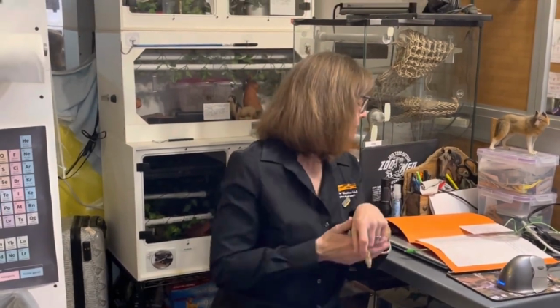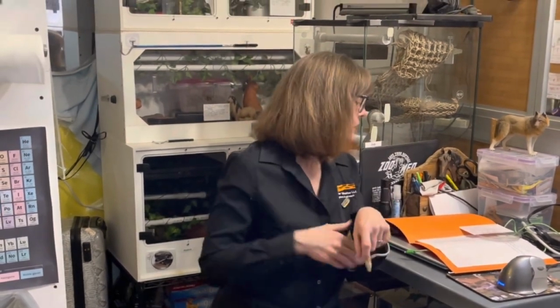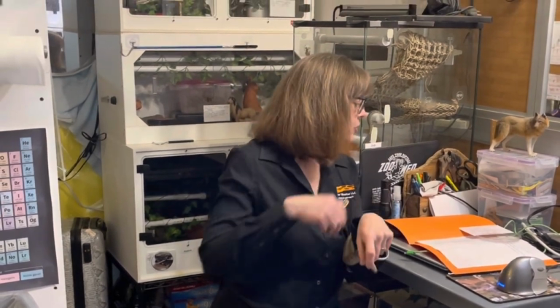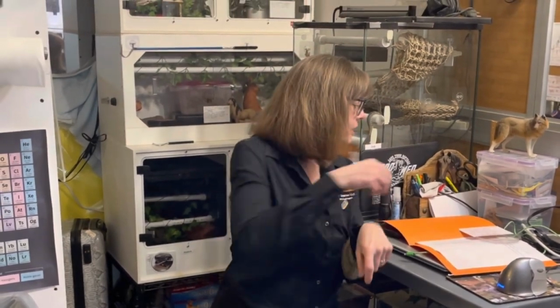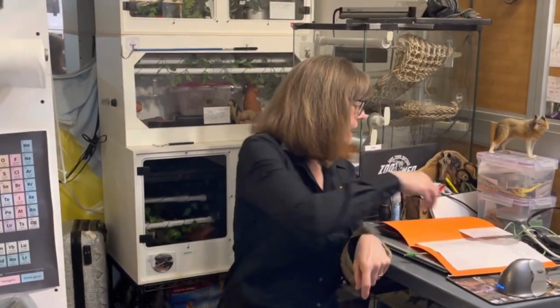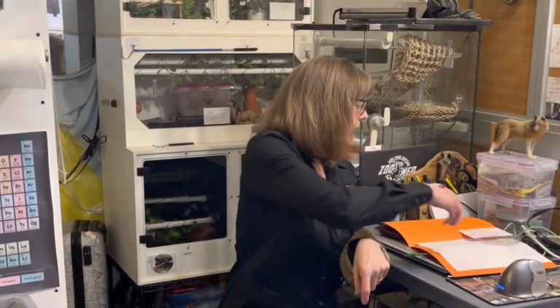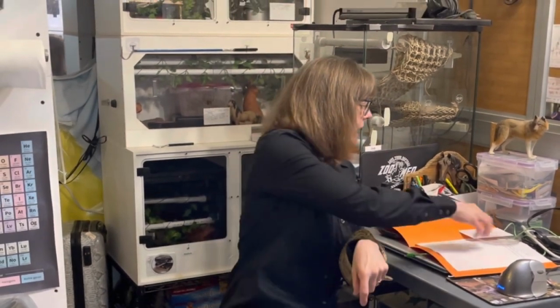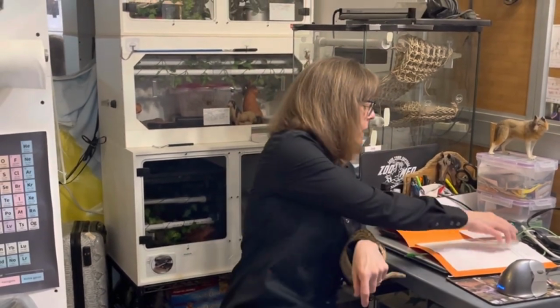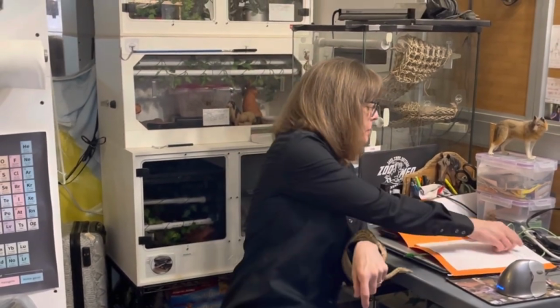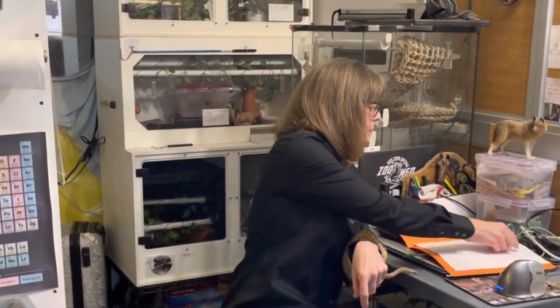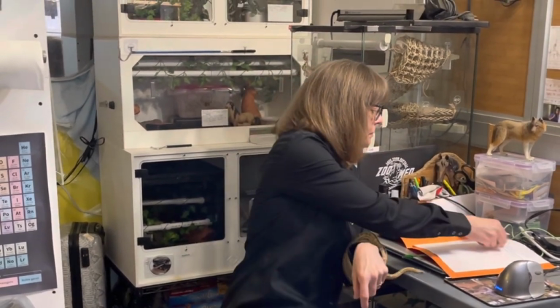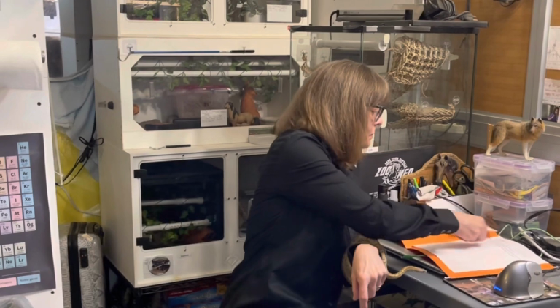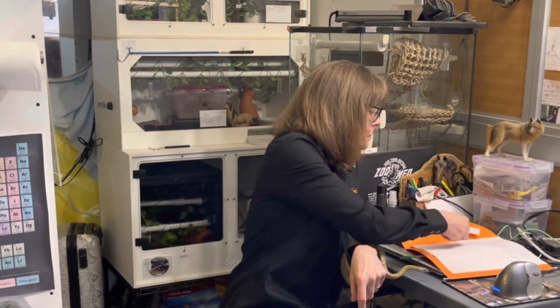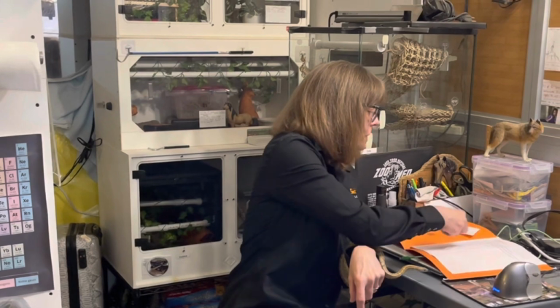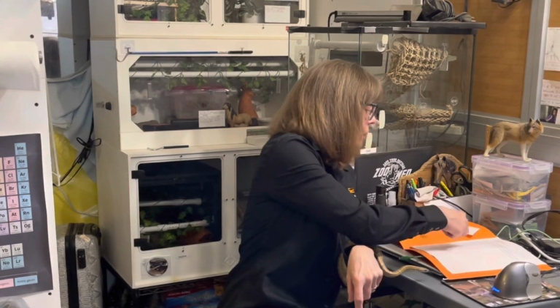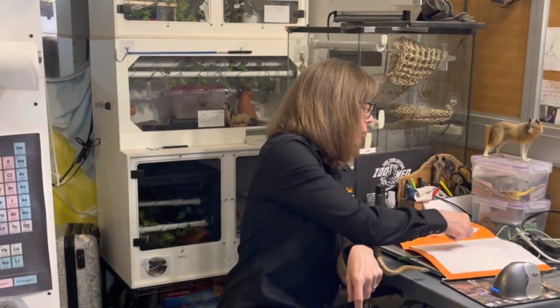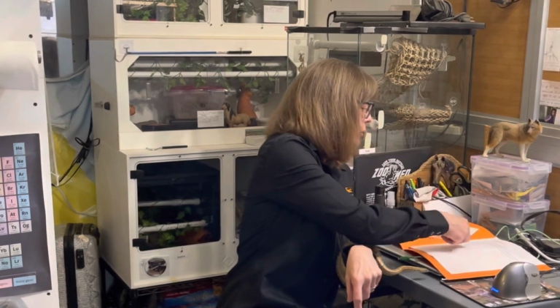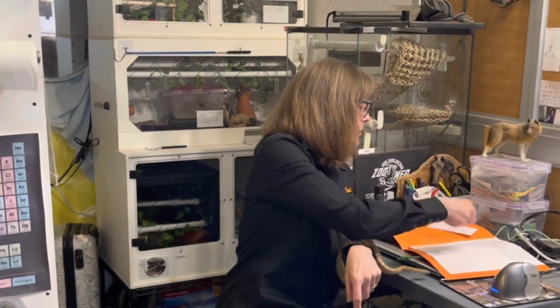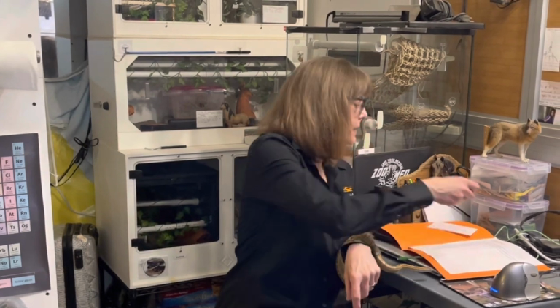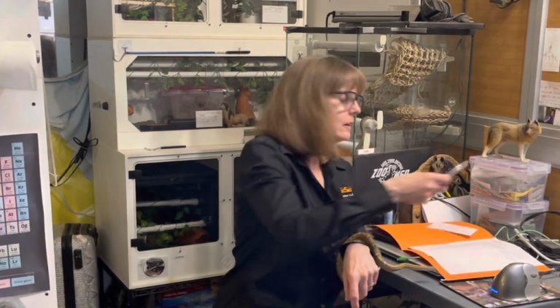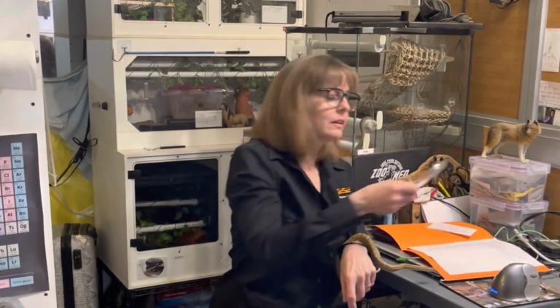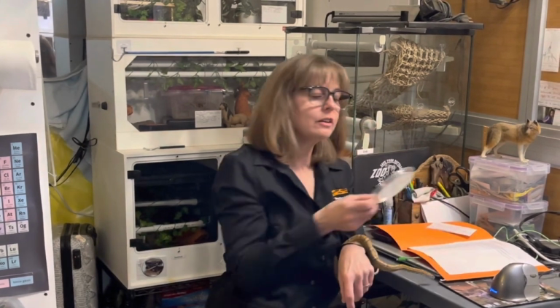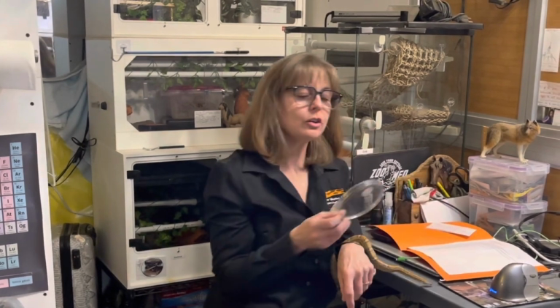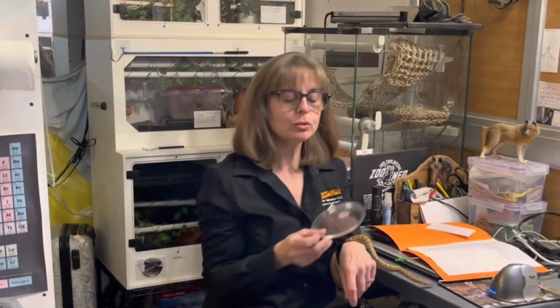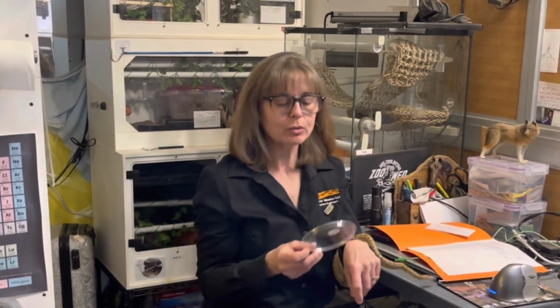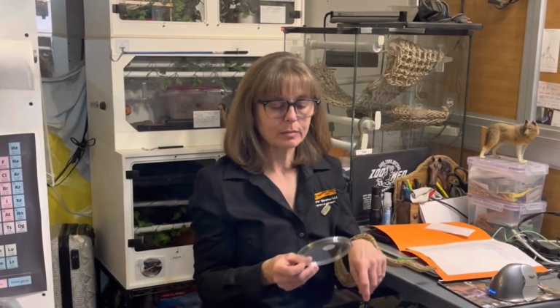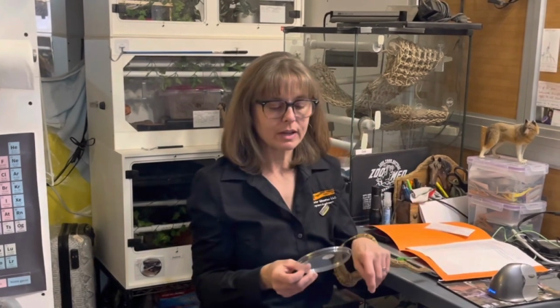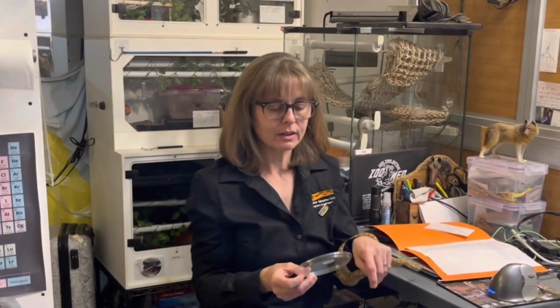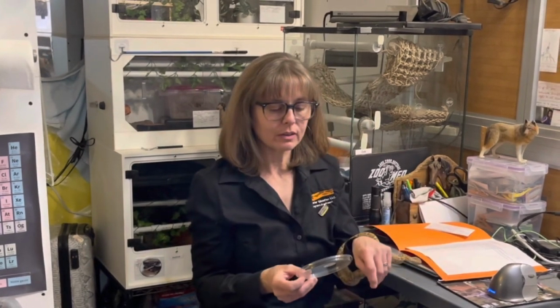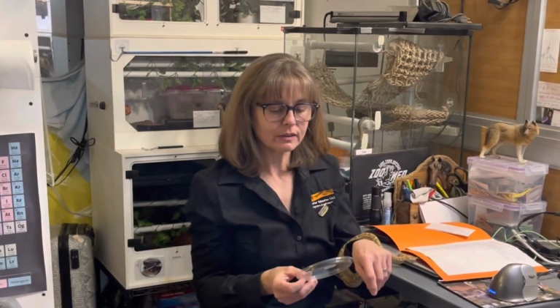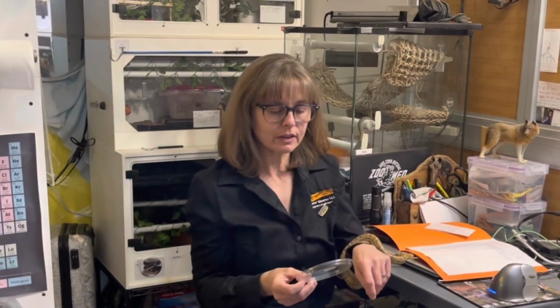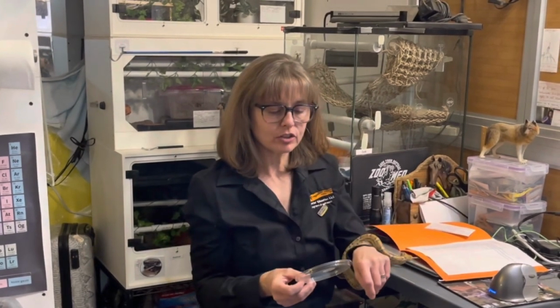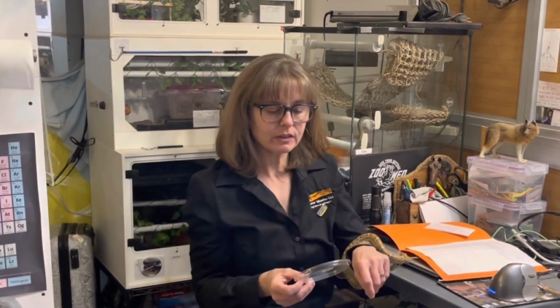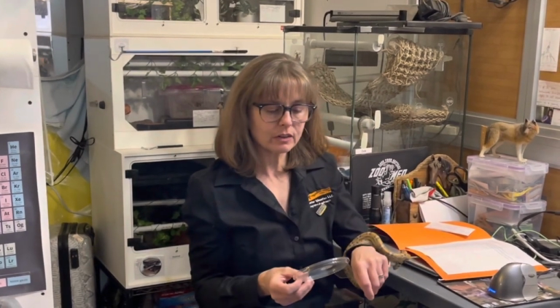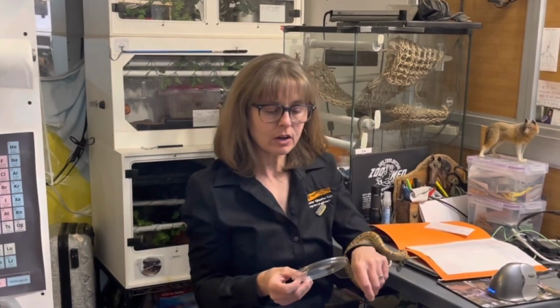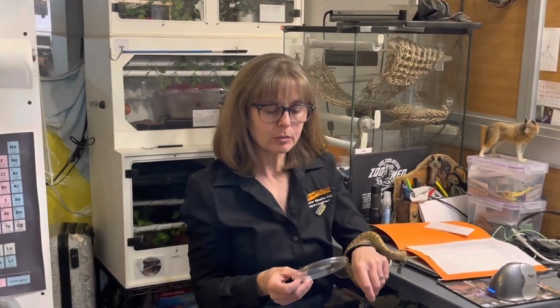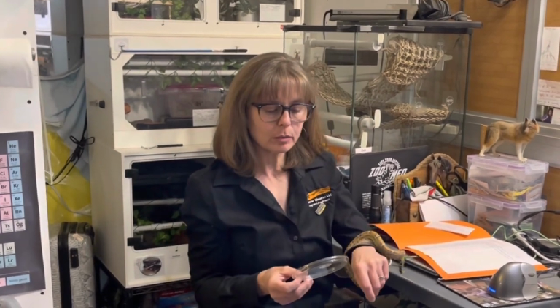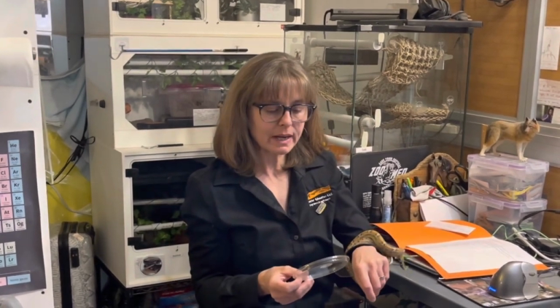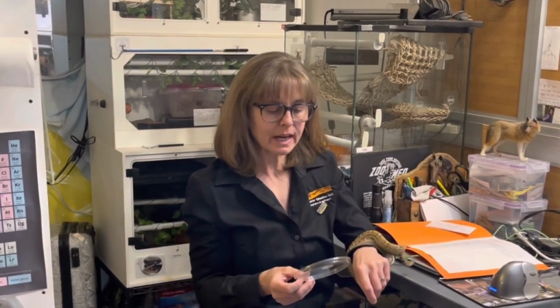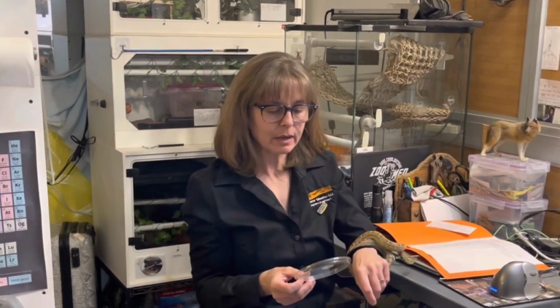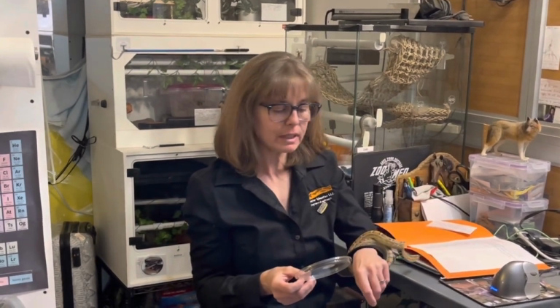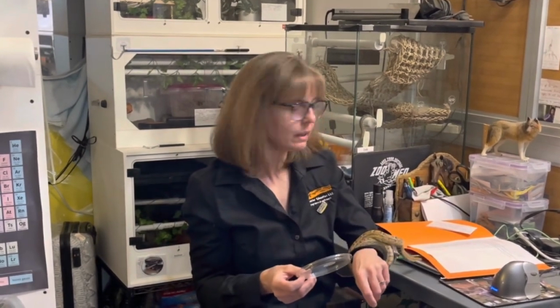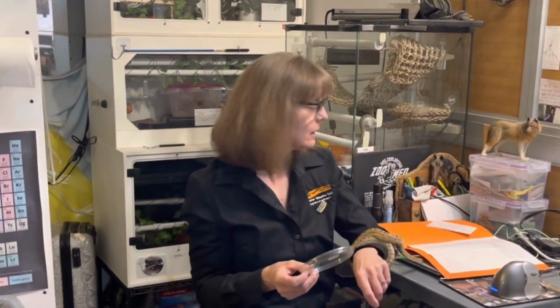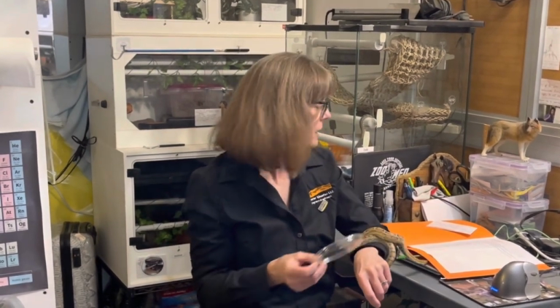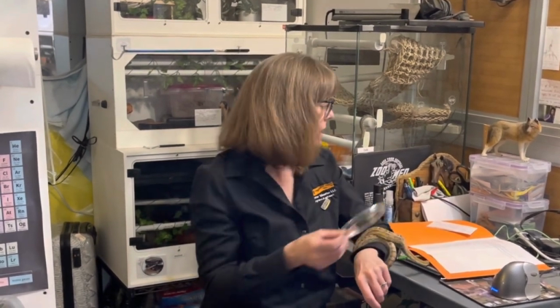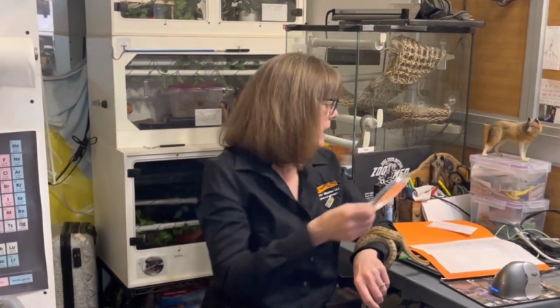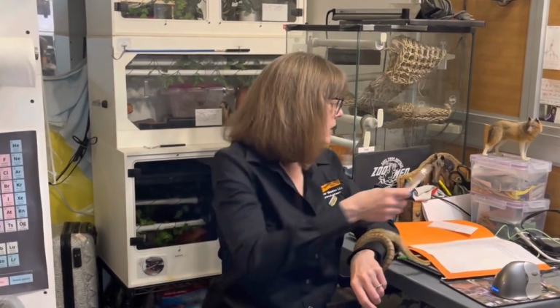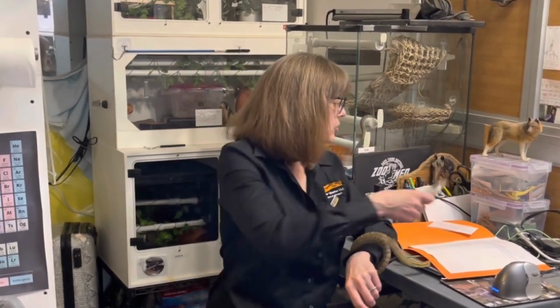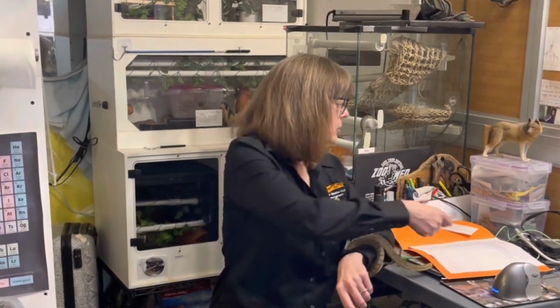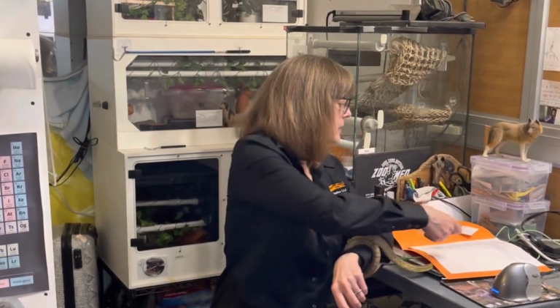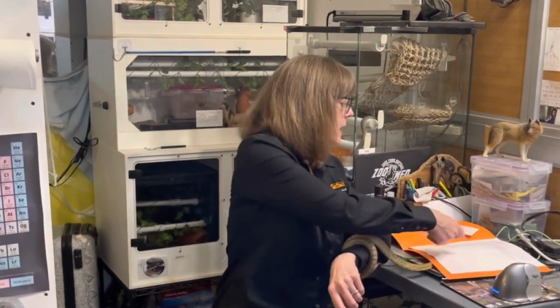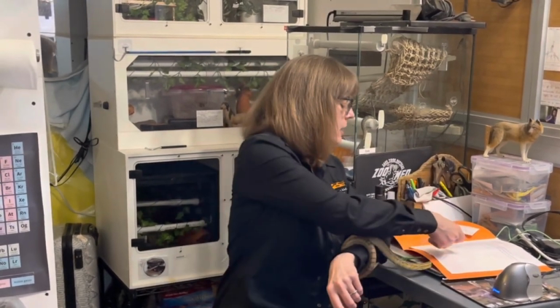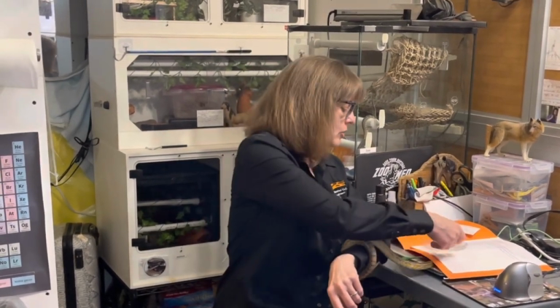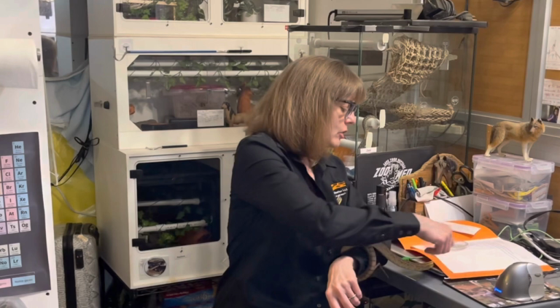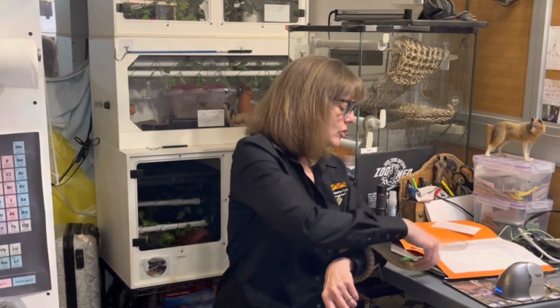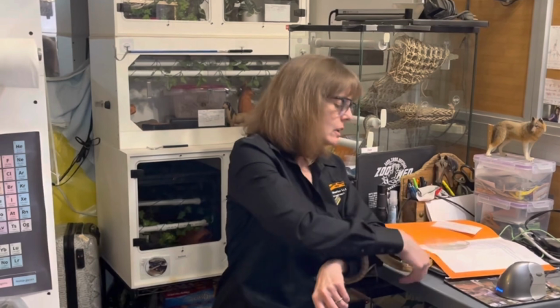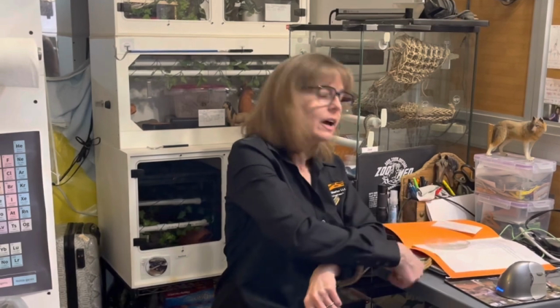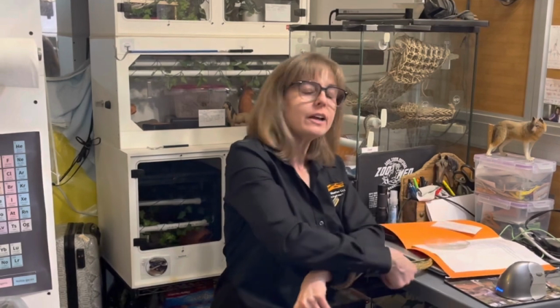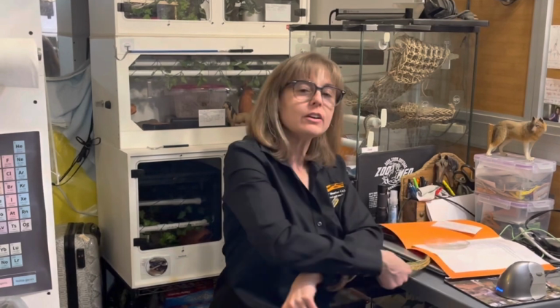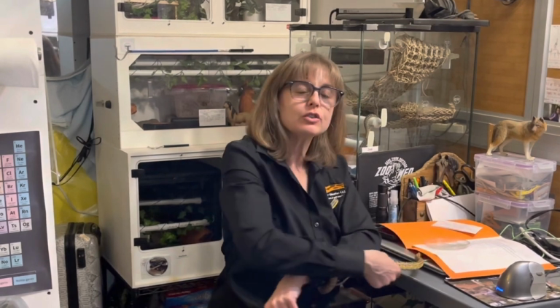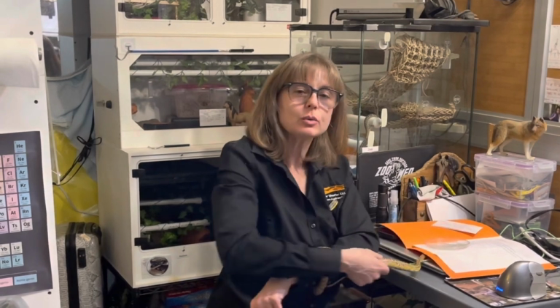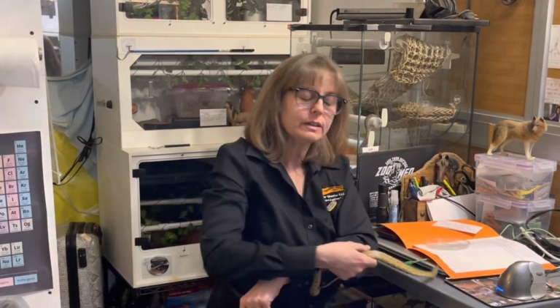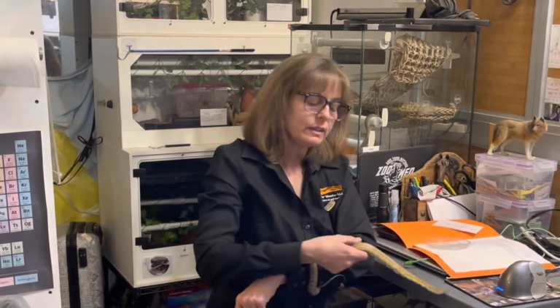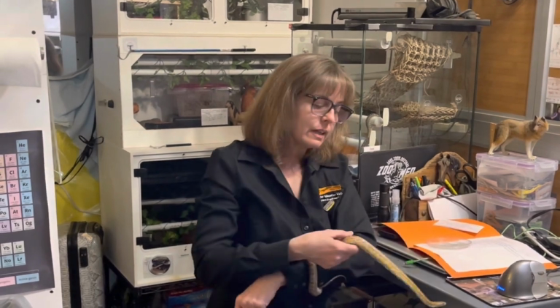She came from Silent Hill Reptiles and she's a Carmel Miami, and she was hatched in July of 2019.